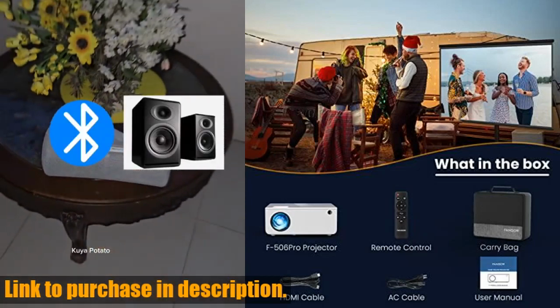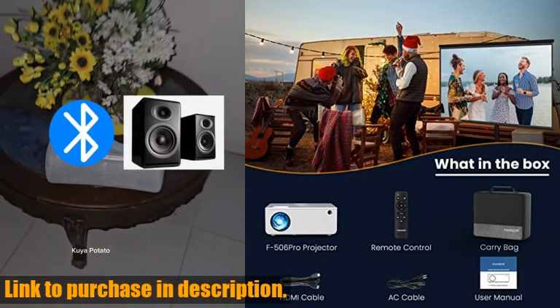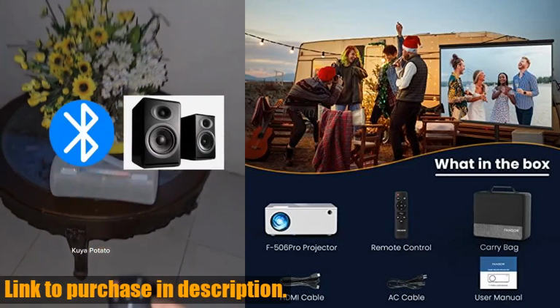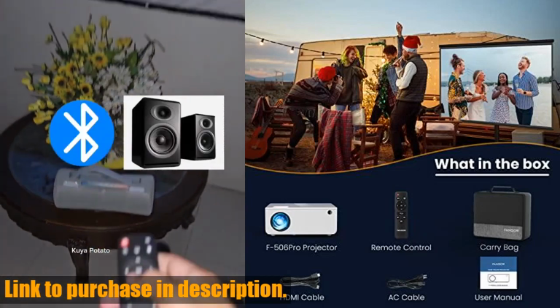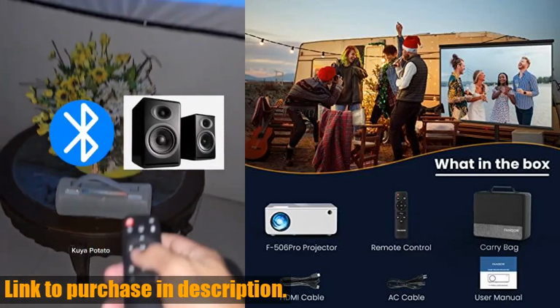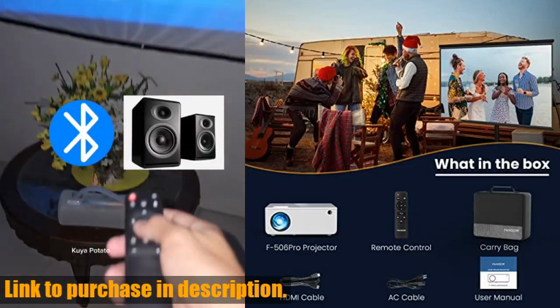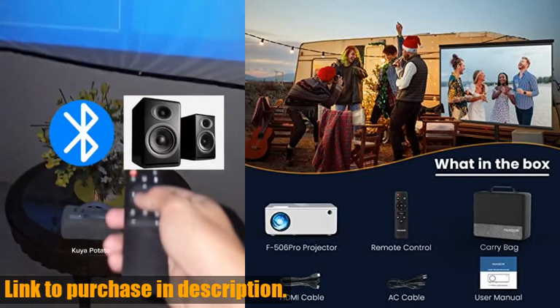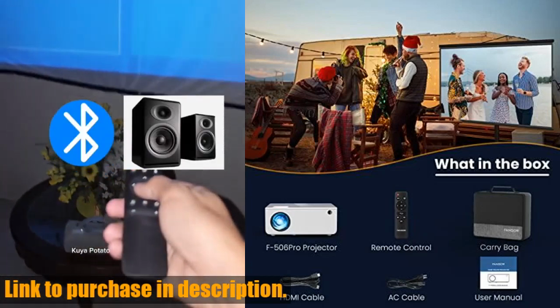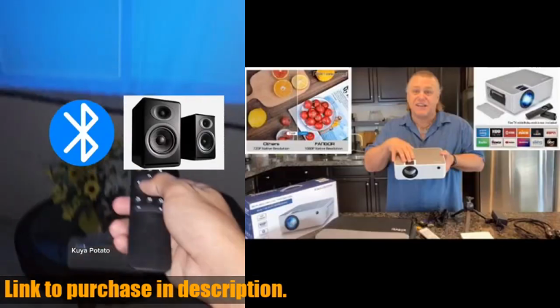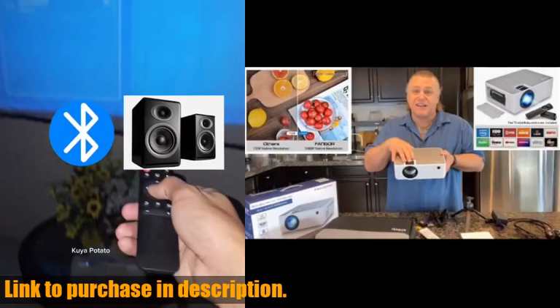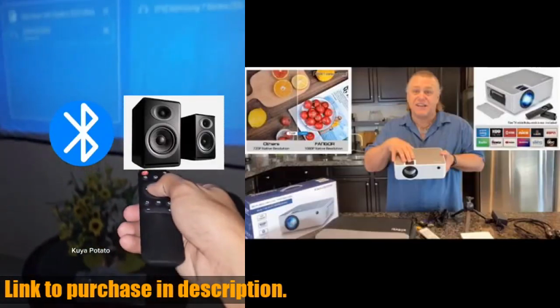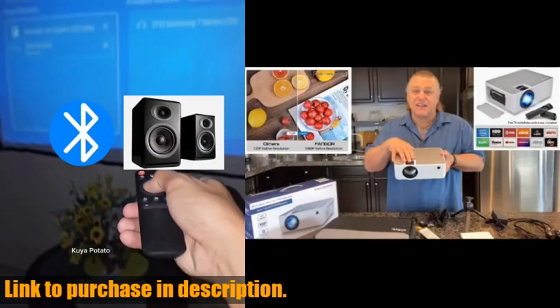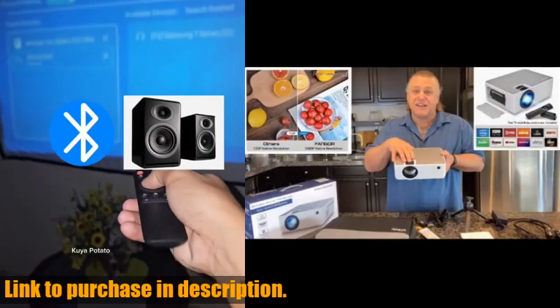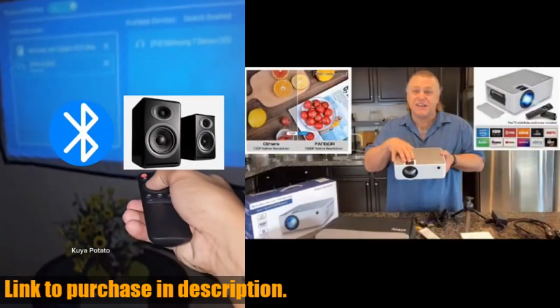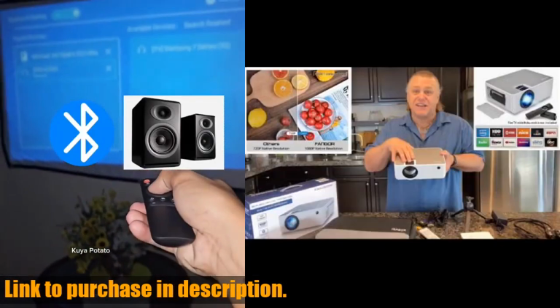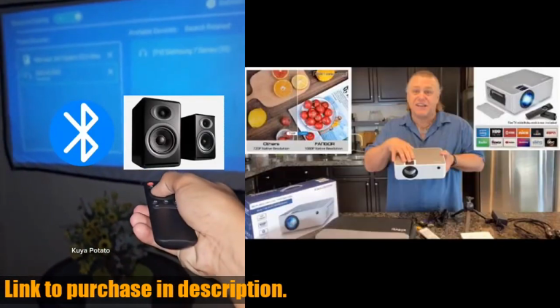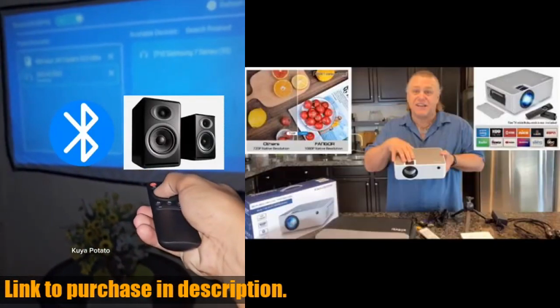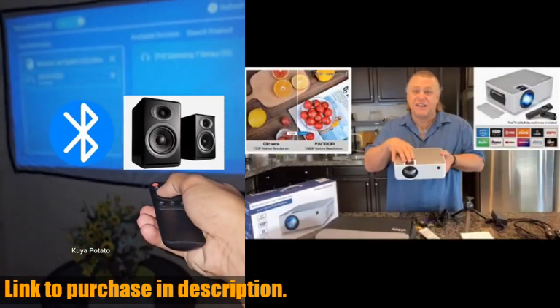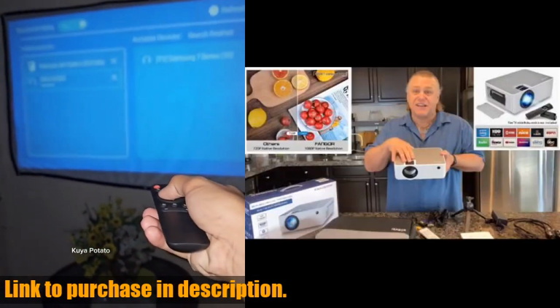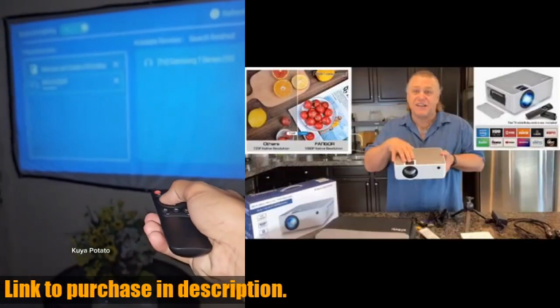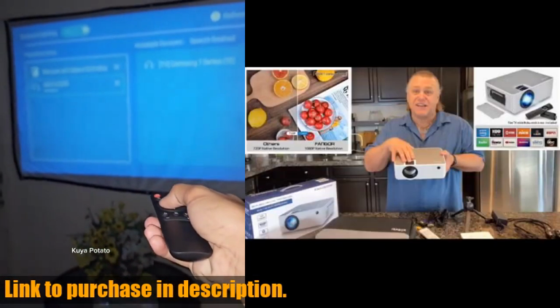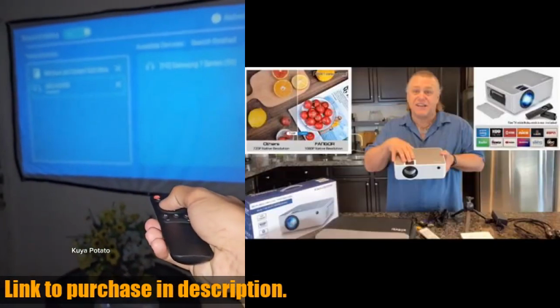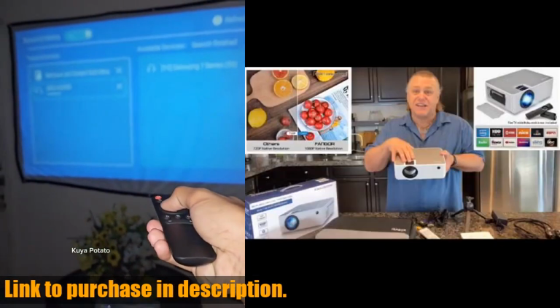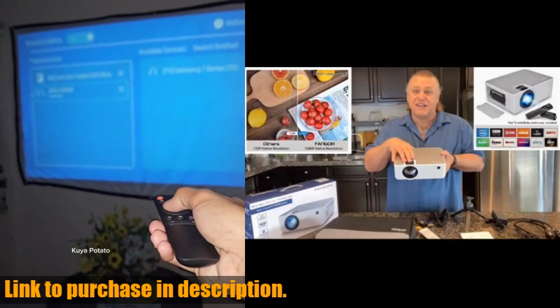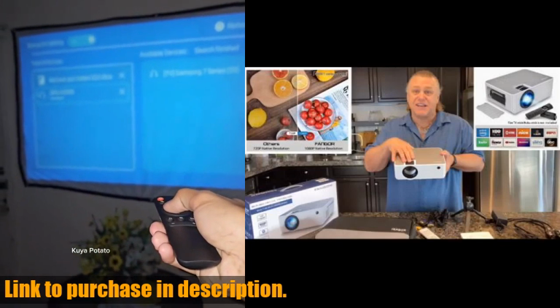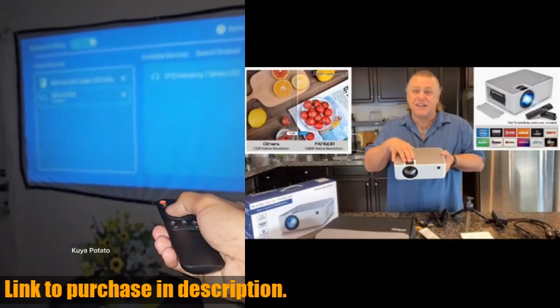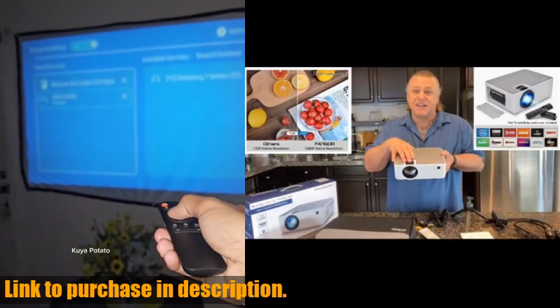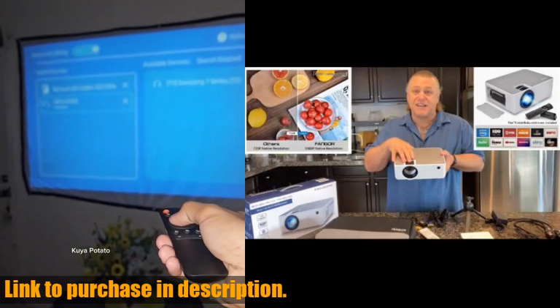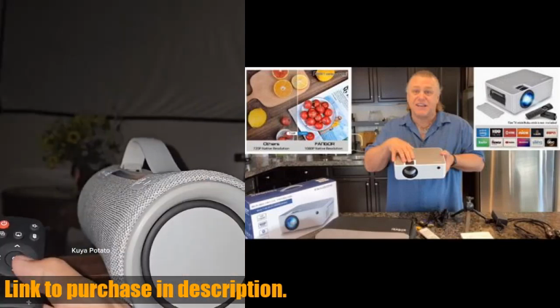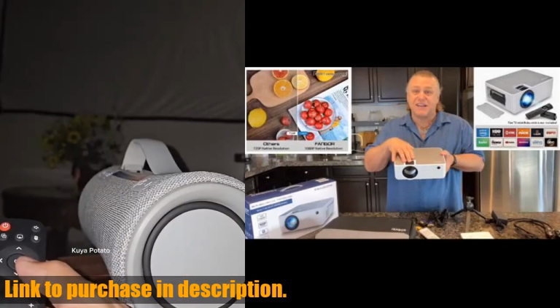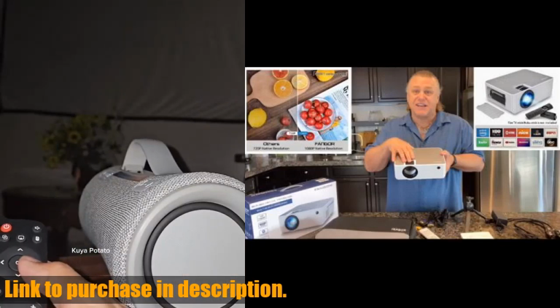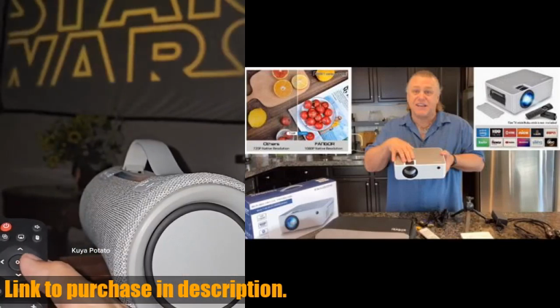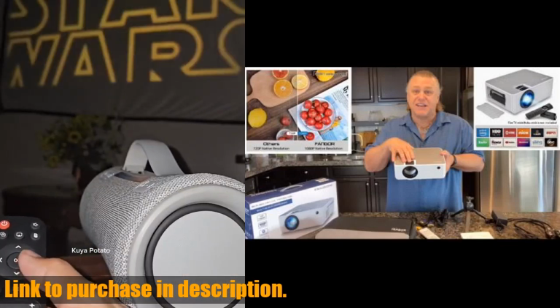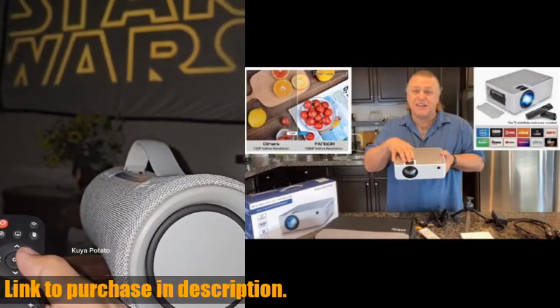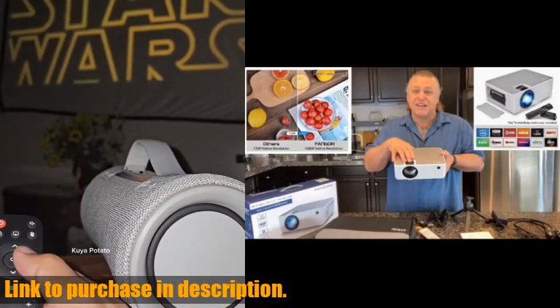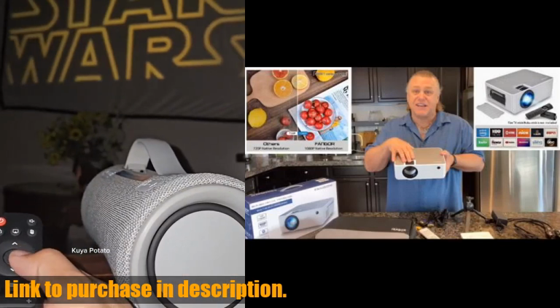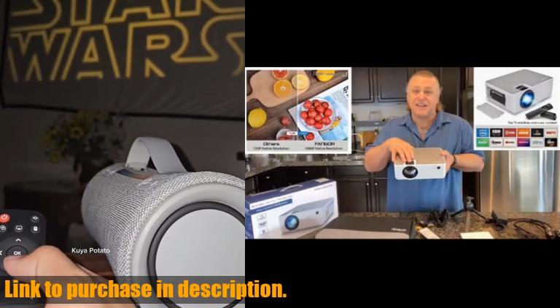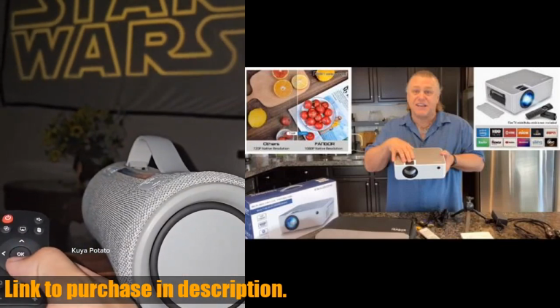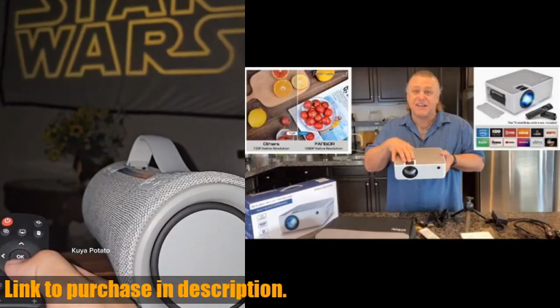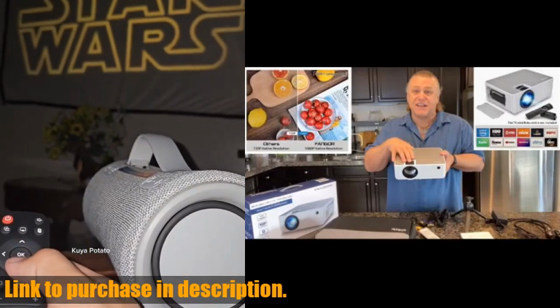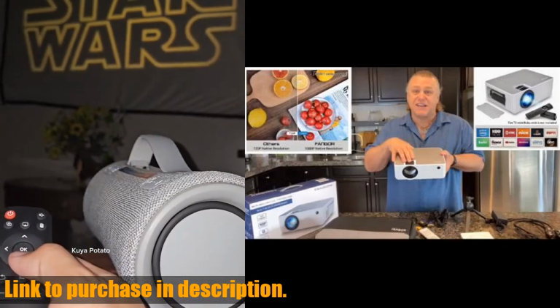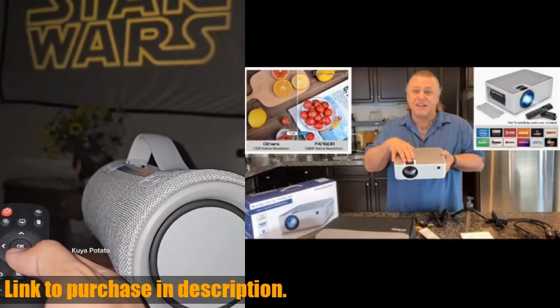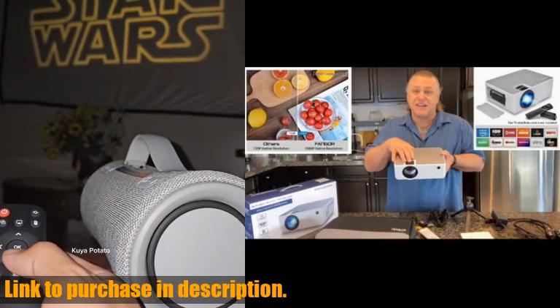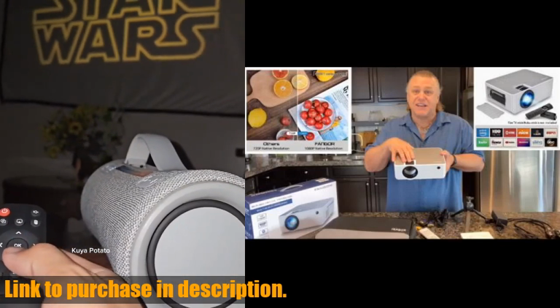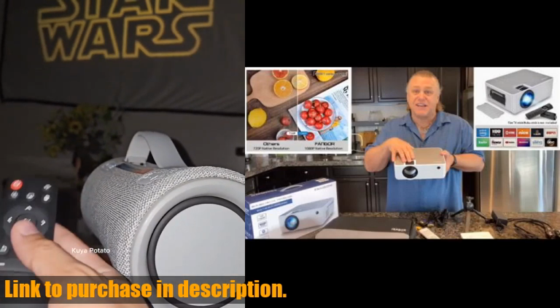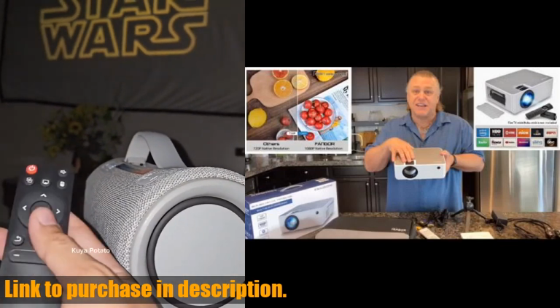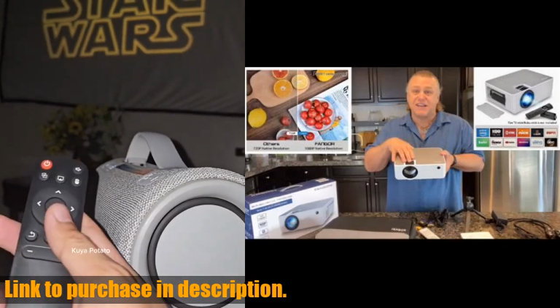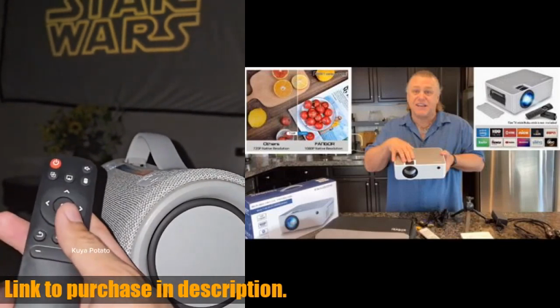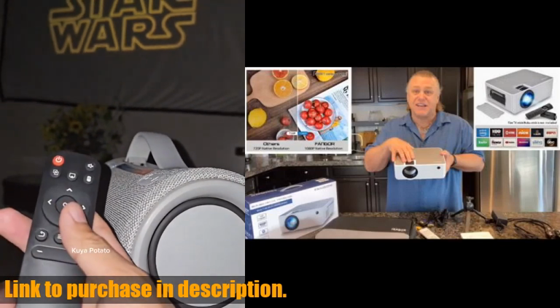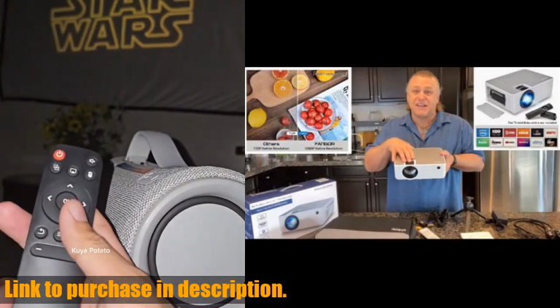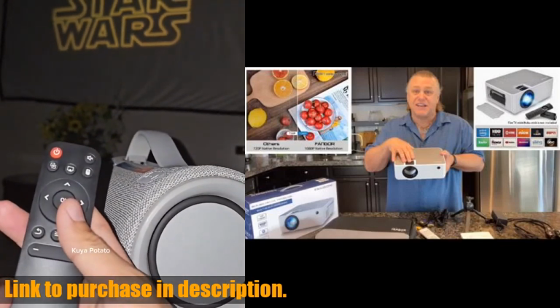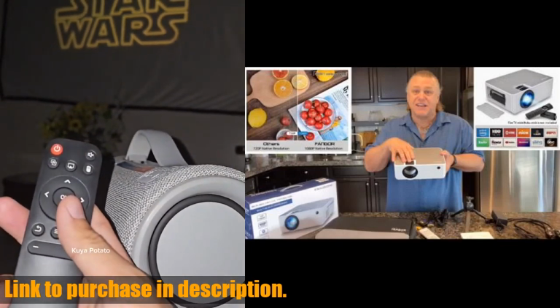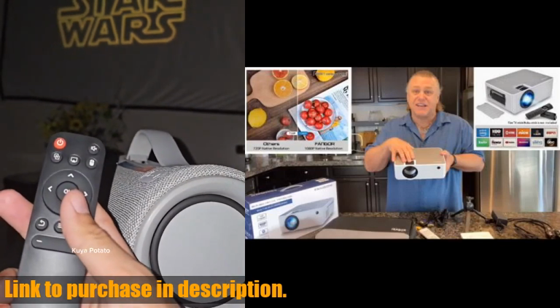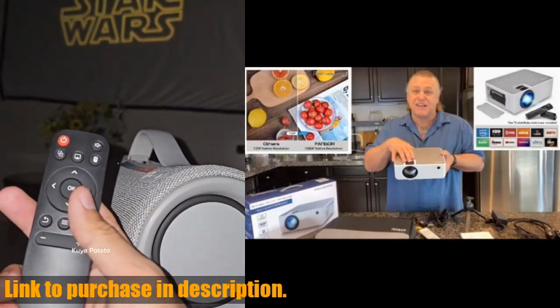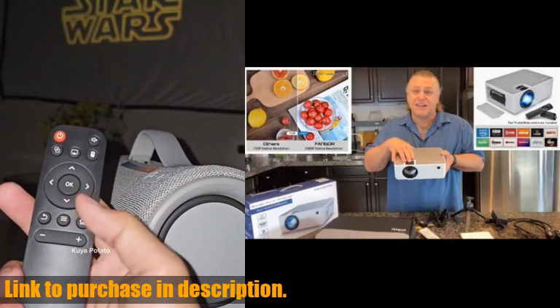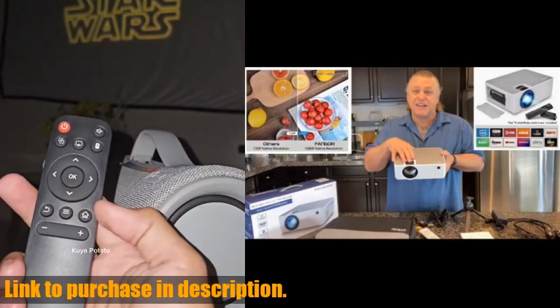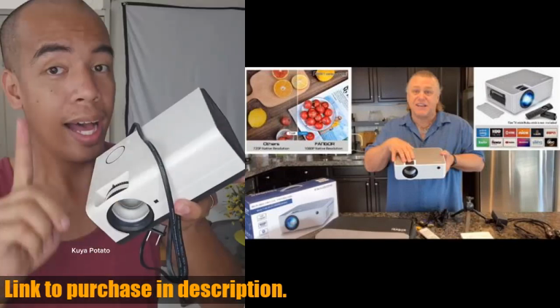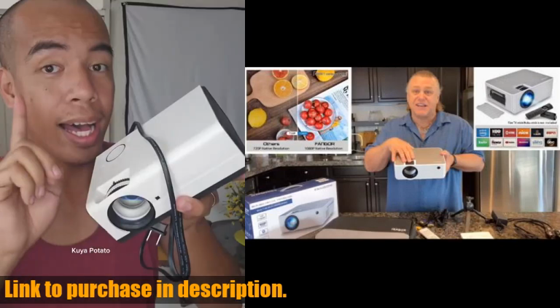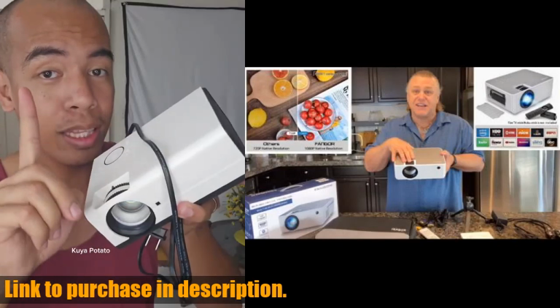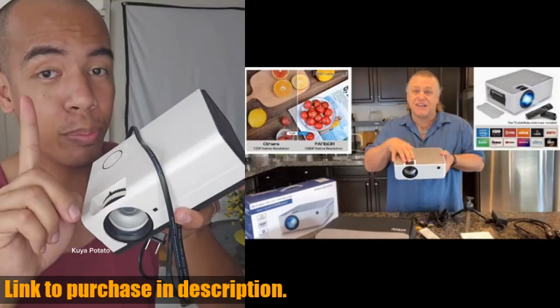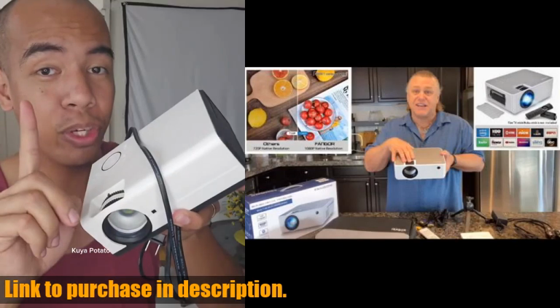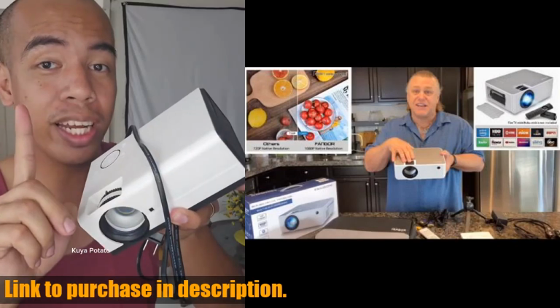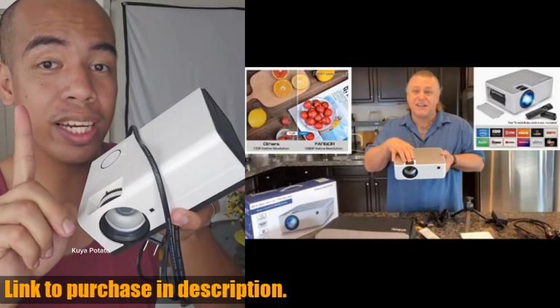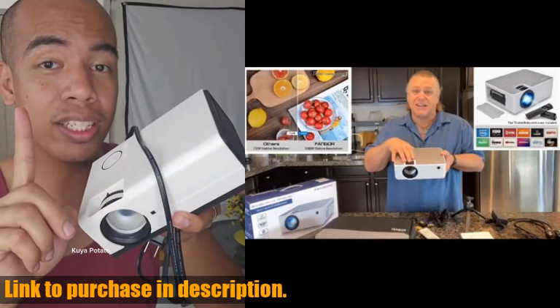With built-in Bluetooth and surround speakers, you'll be immersed in stunning sound quality for every movie, TV show, or game.